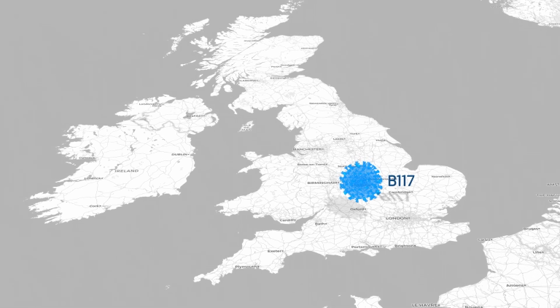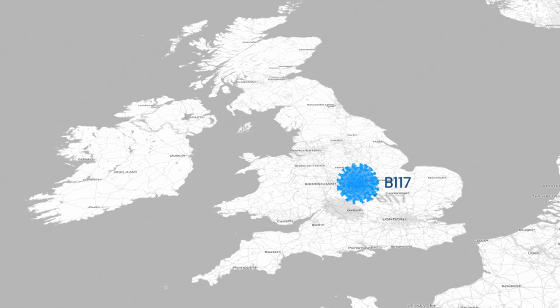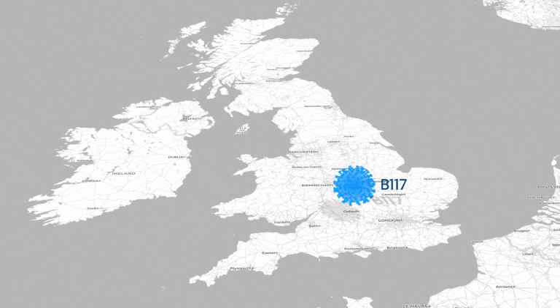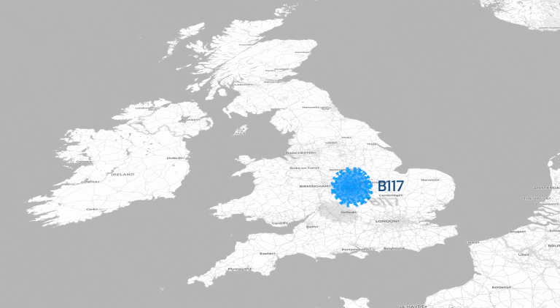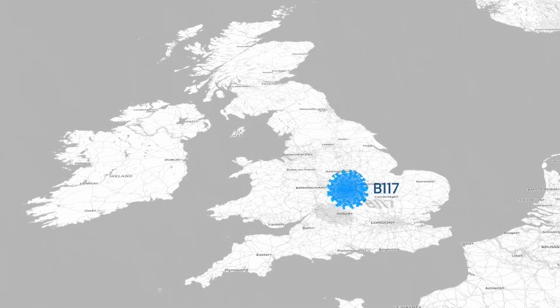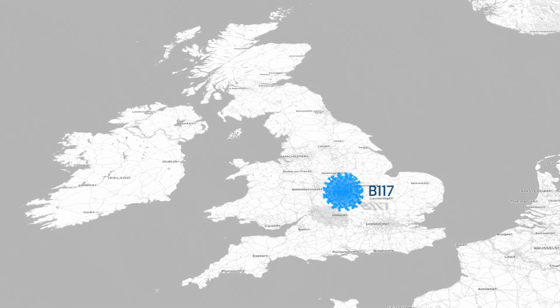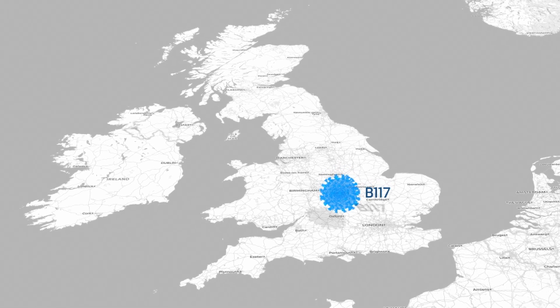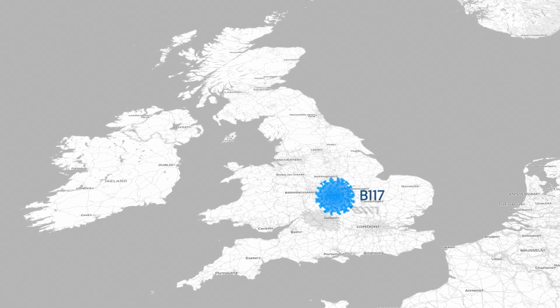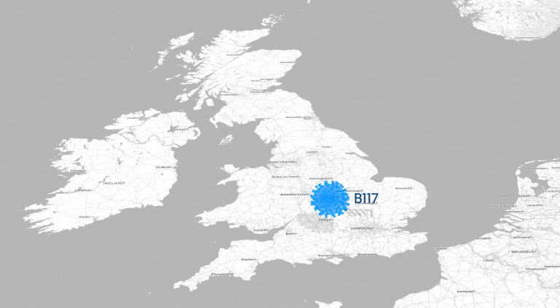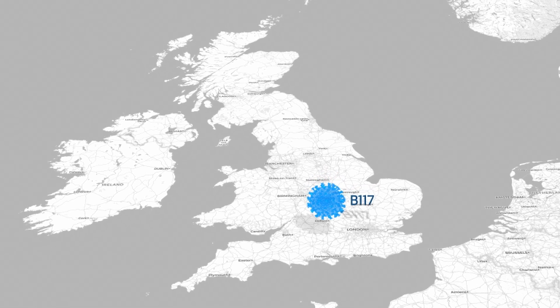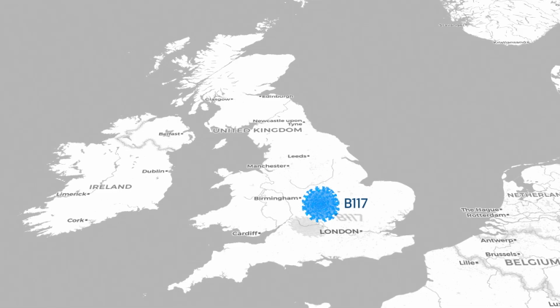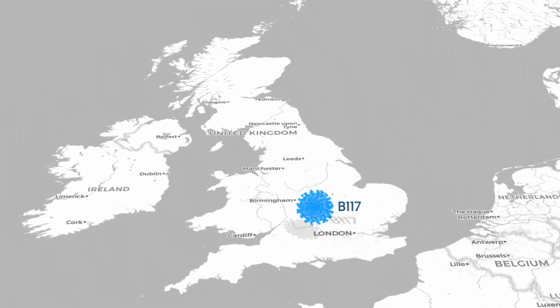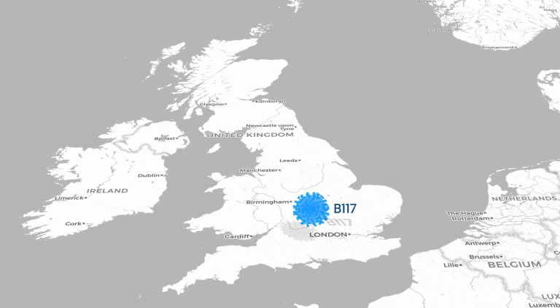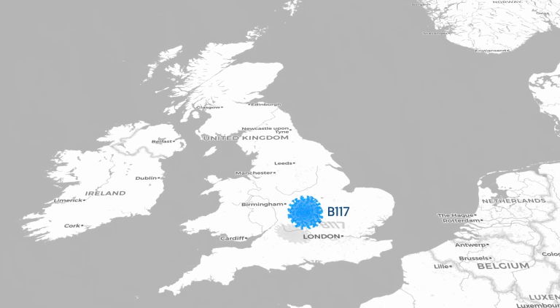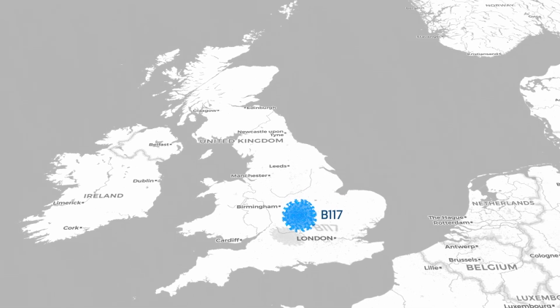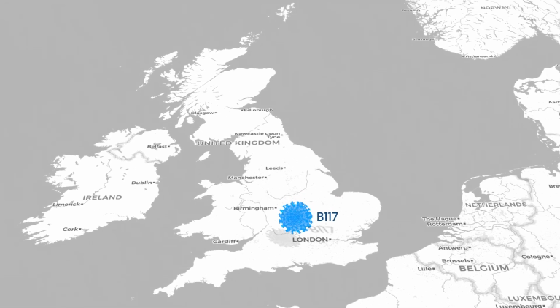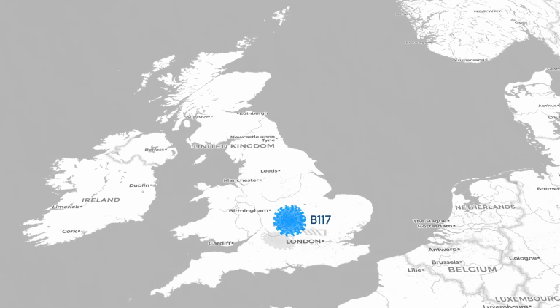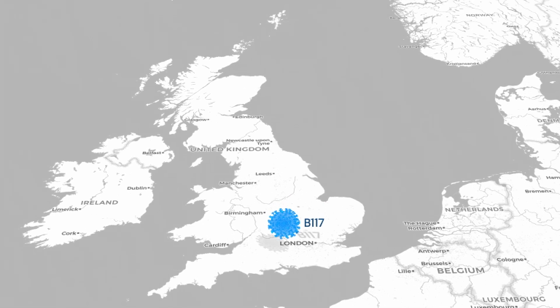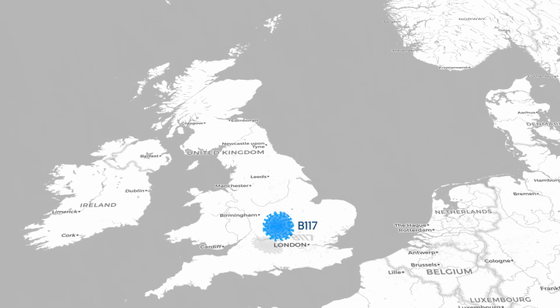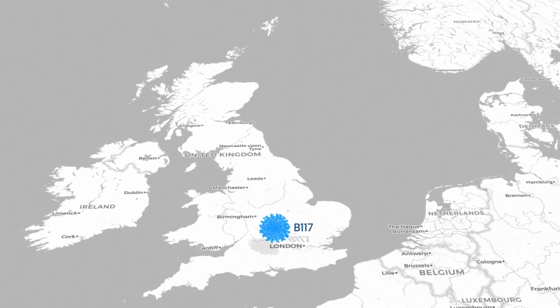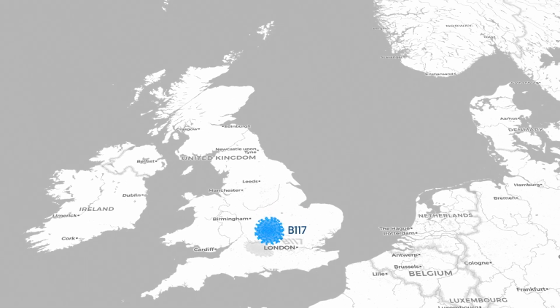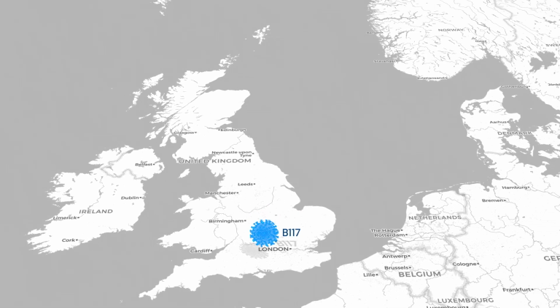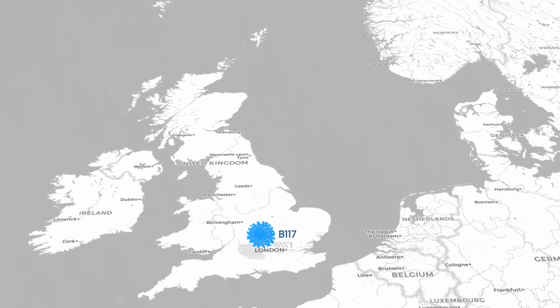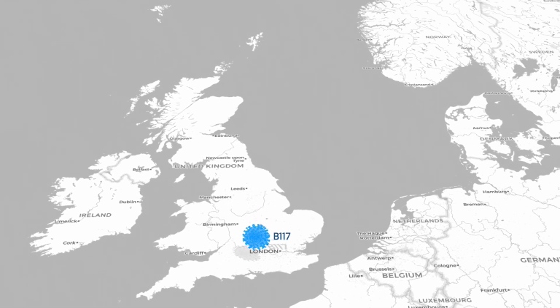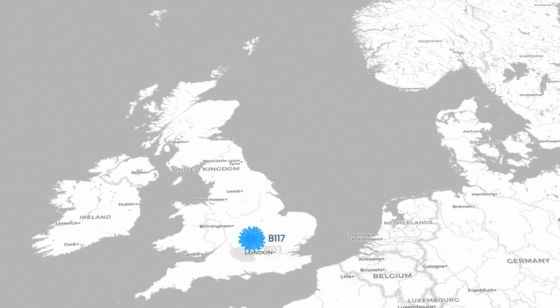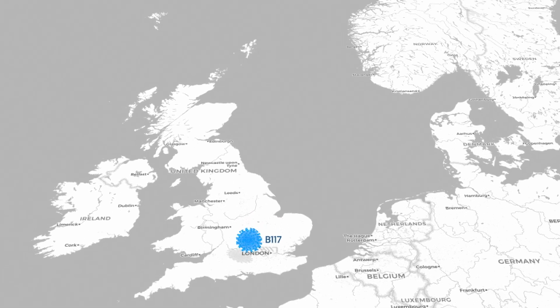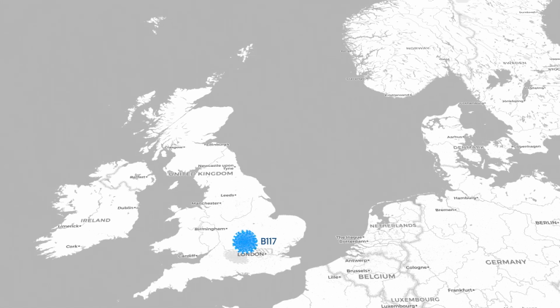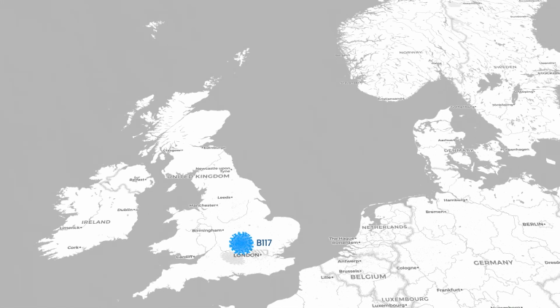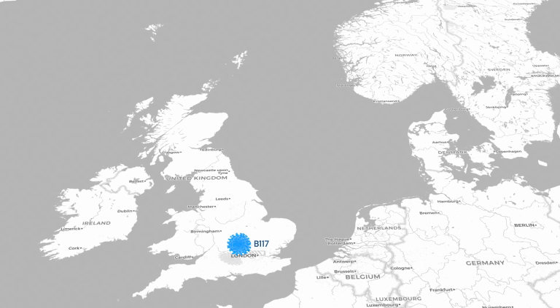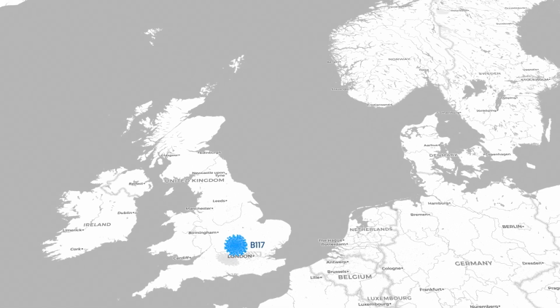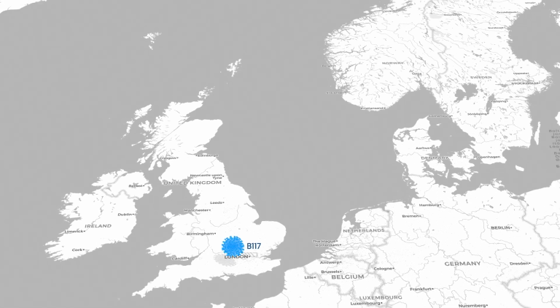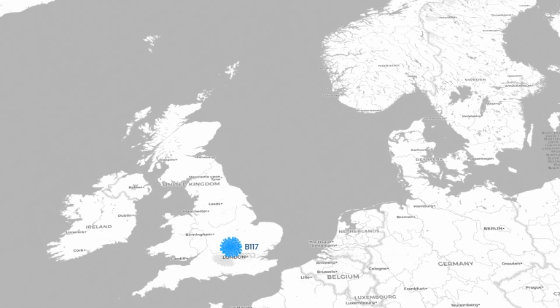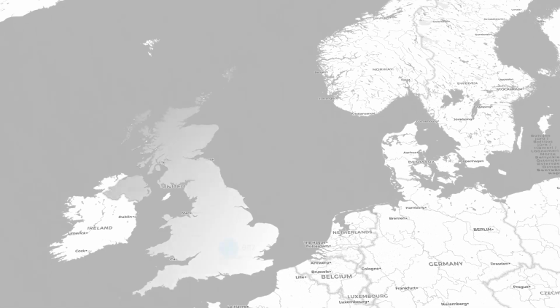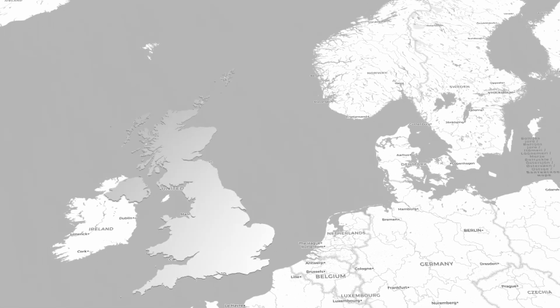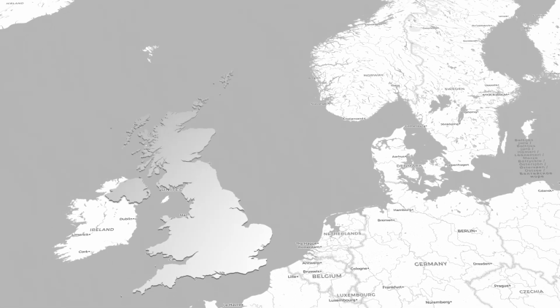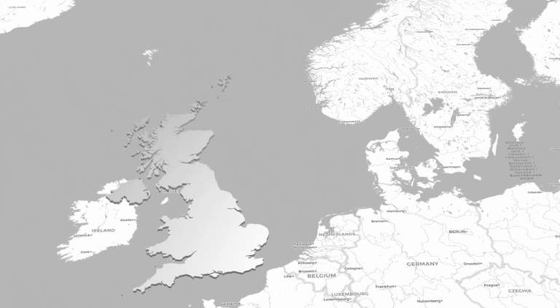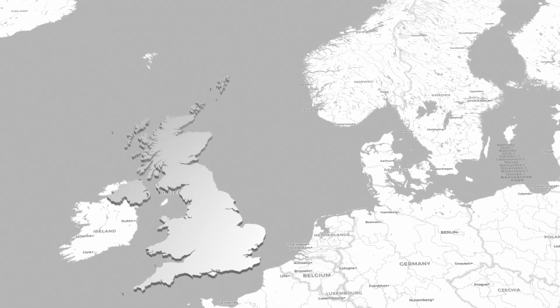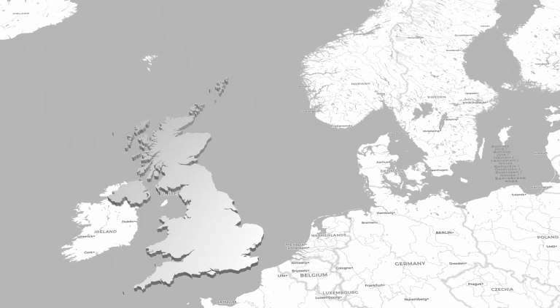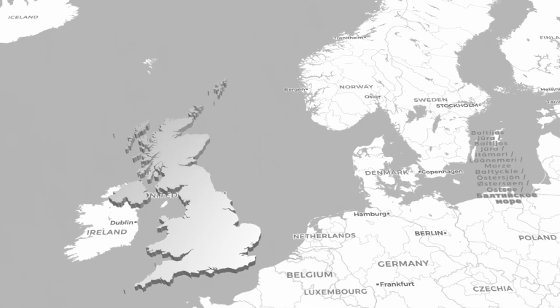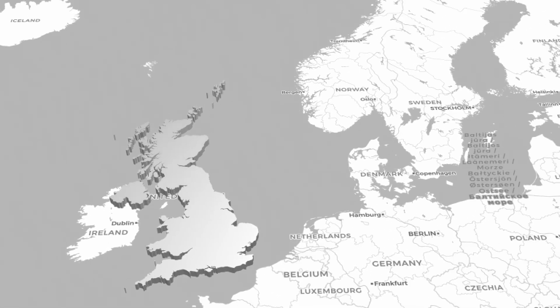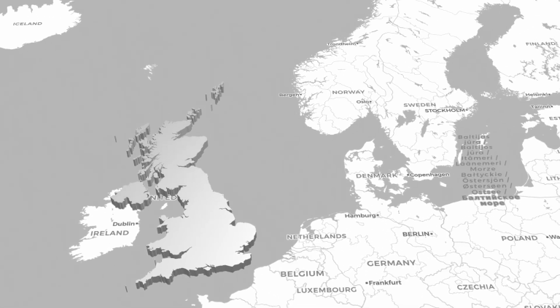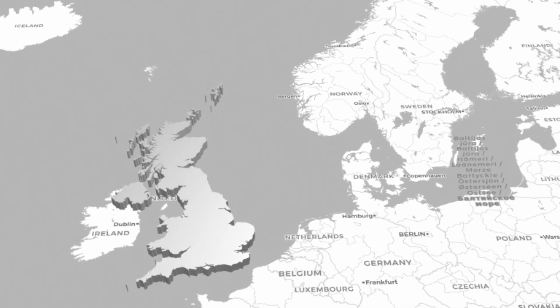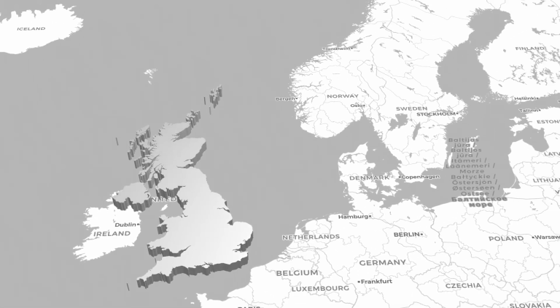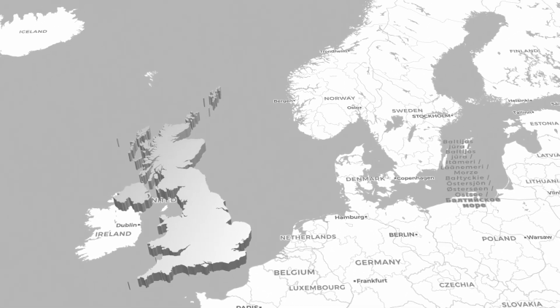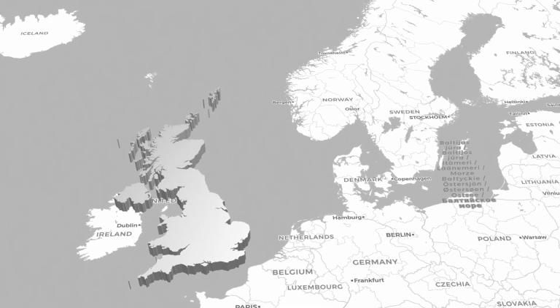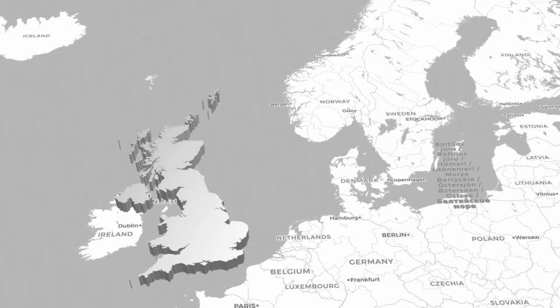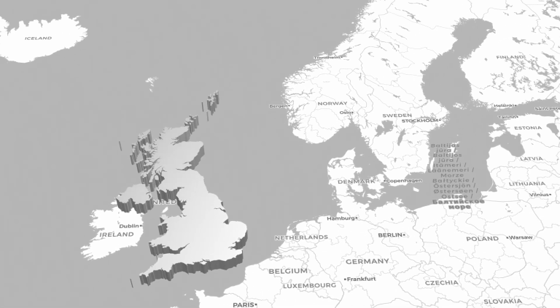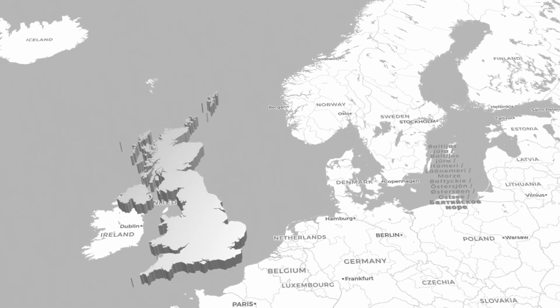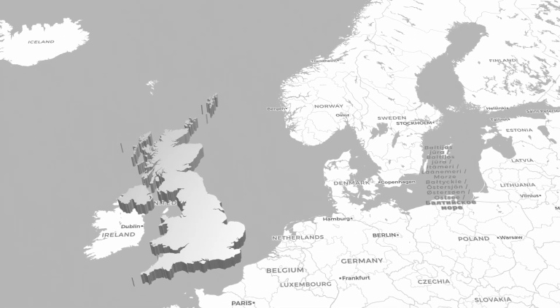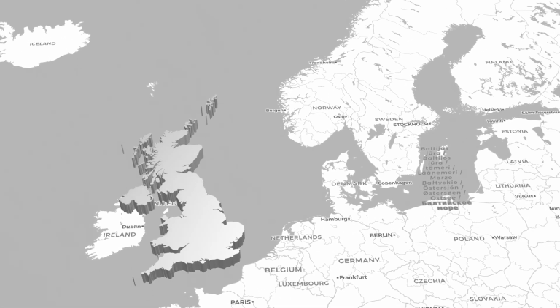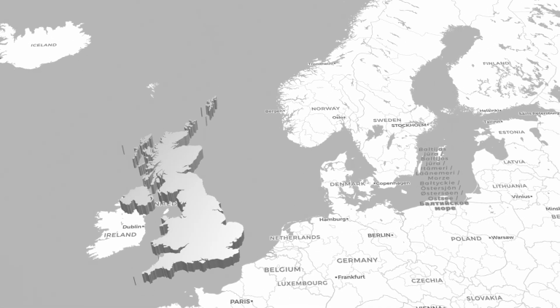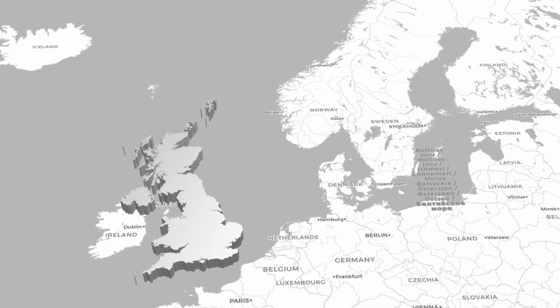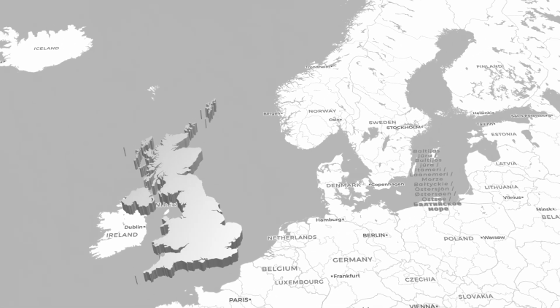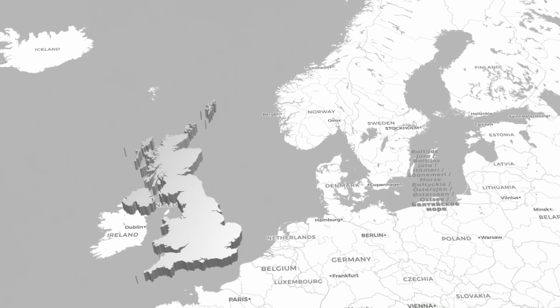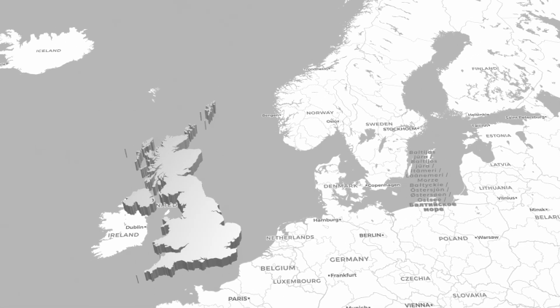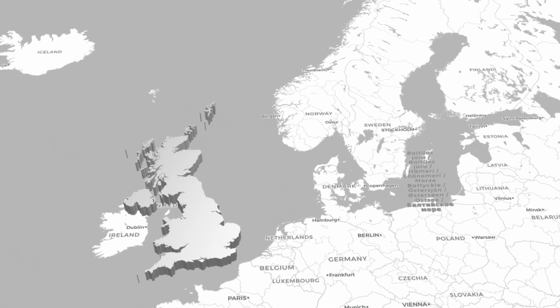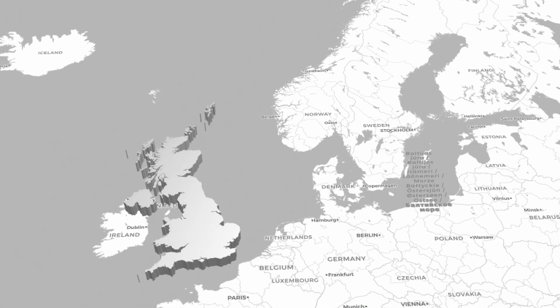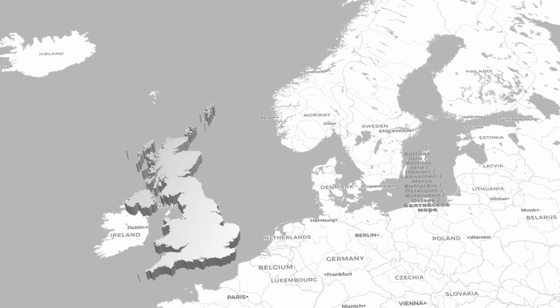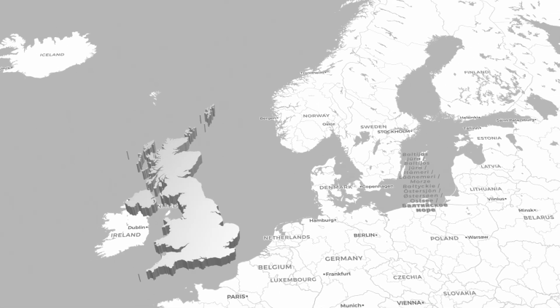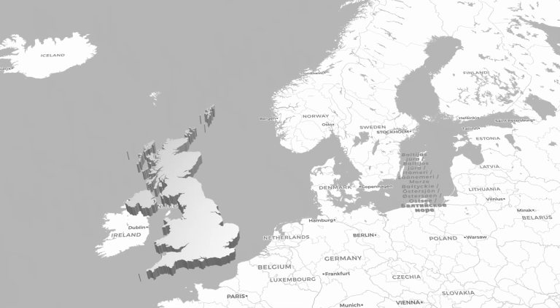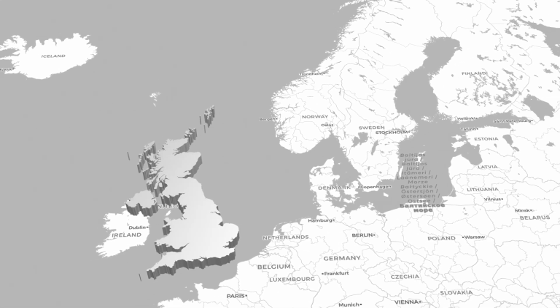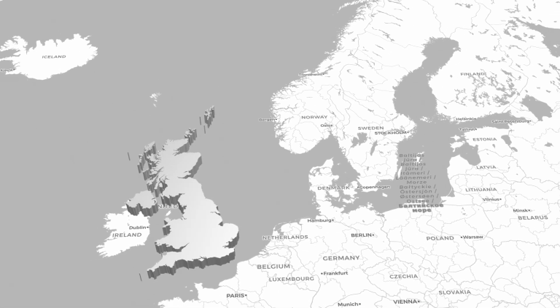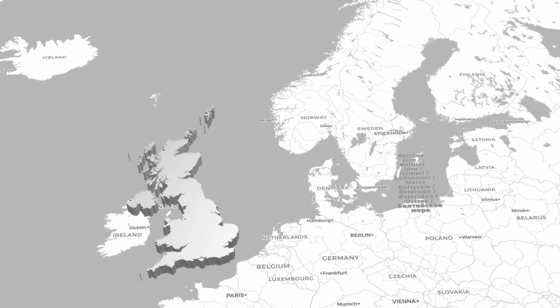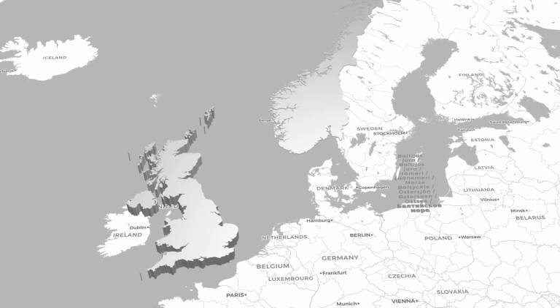And that's identical to what's been described by the United Kingdom, and most recently in Norway.